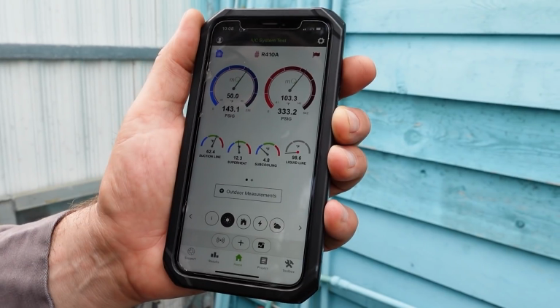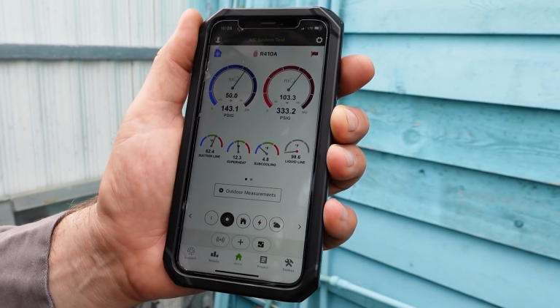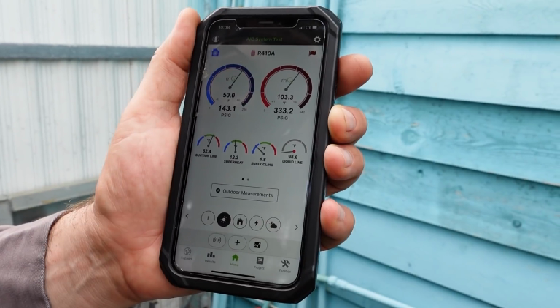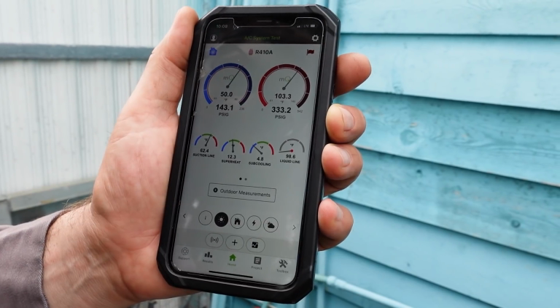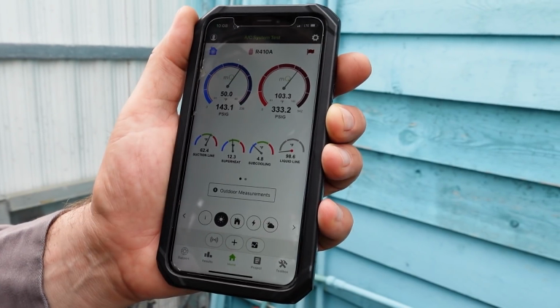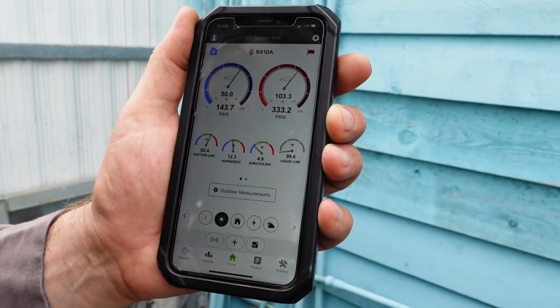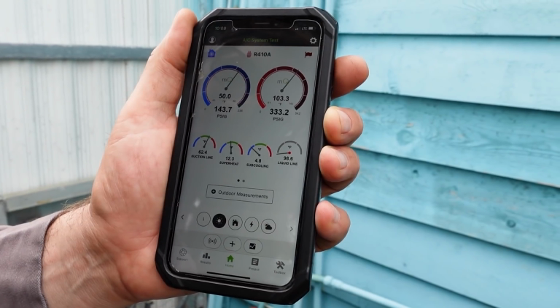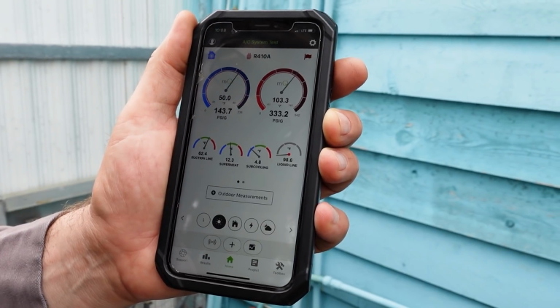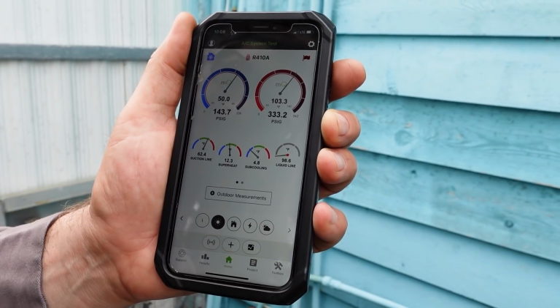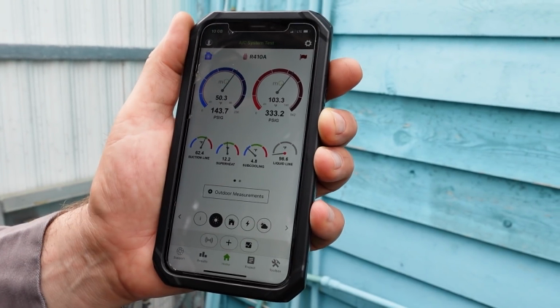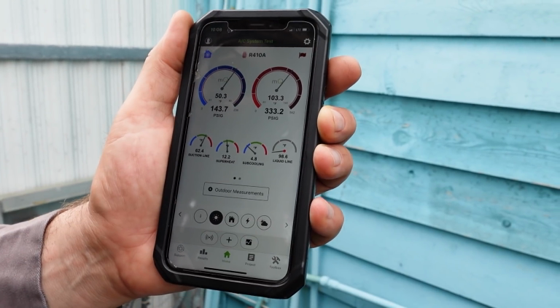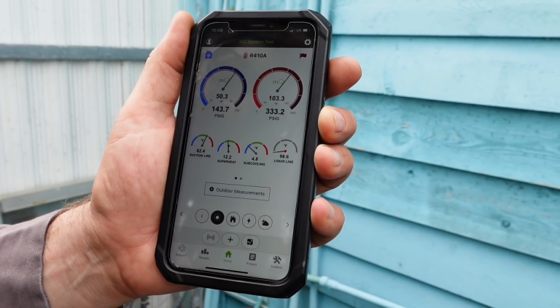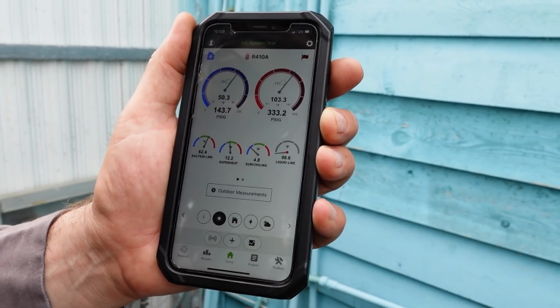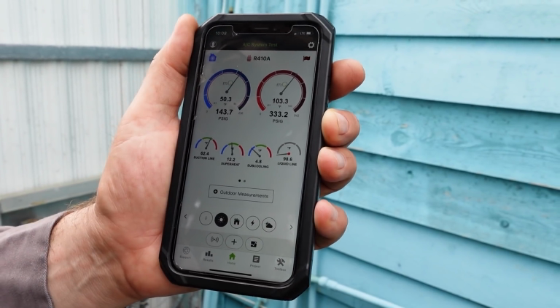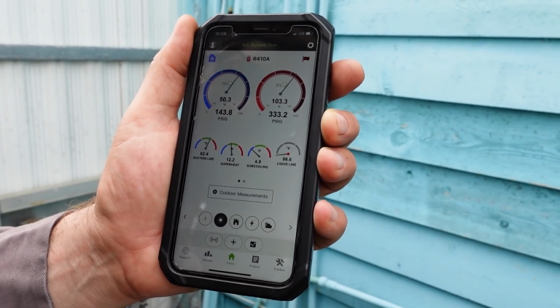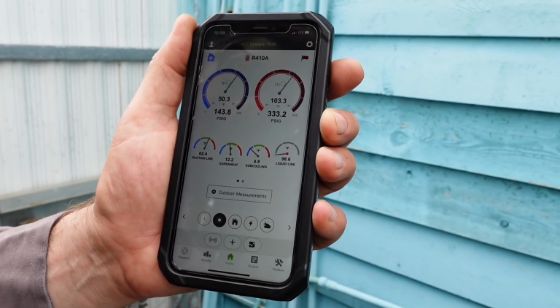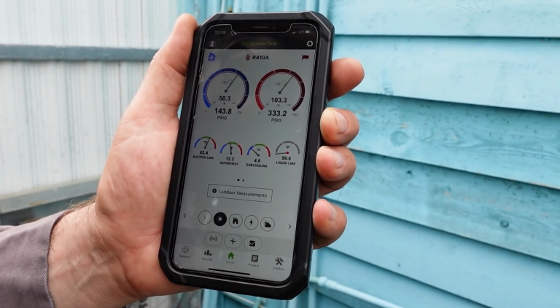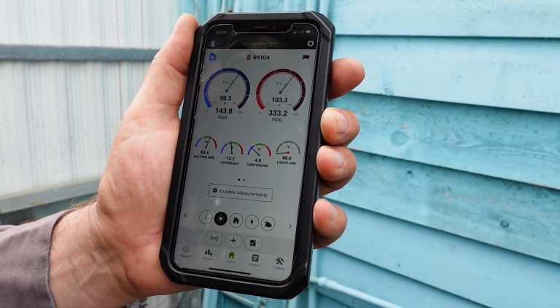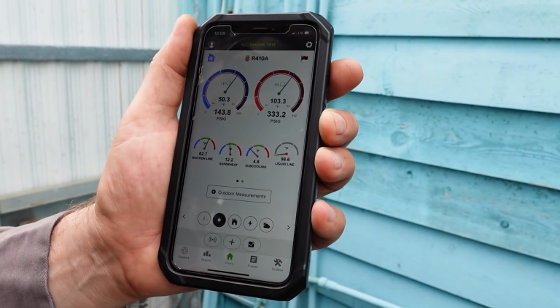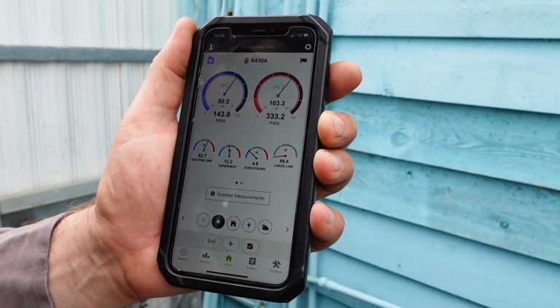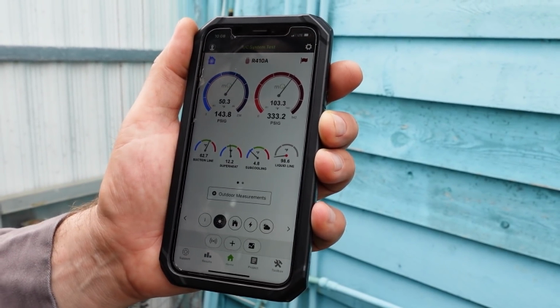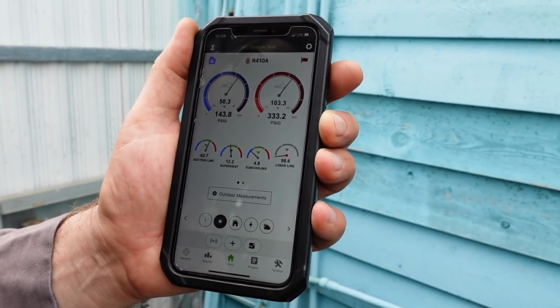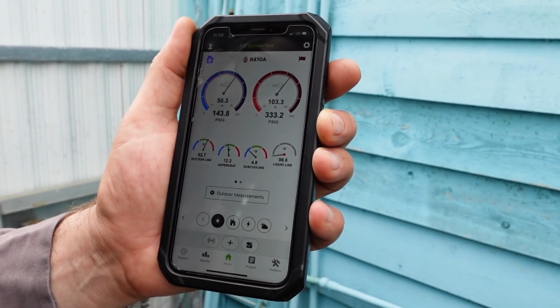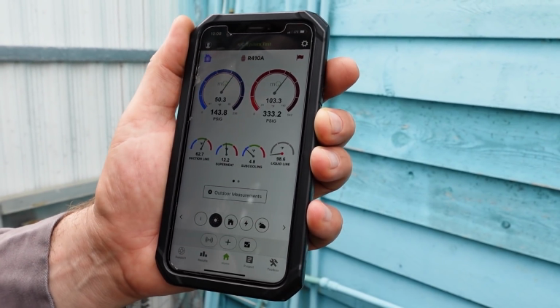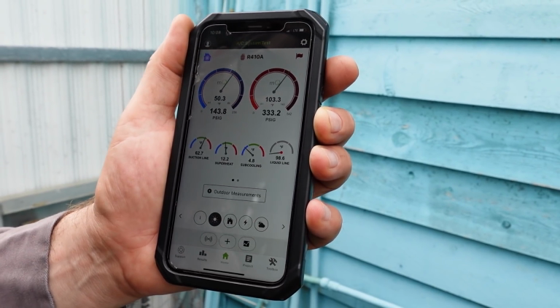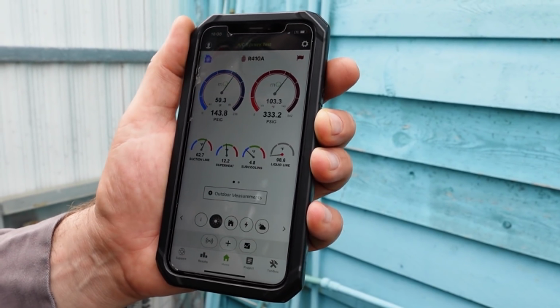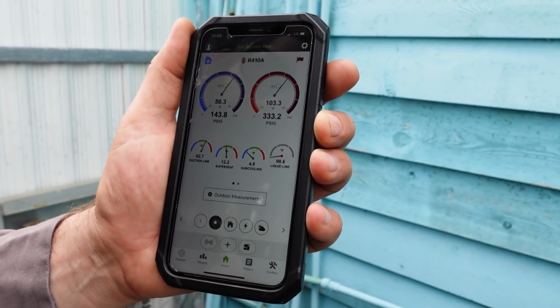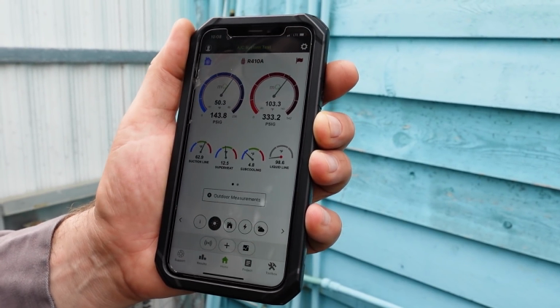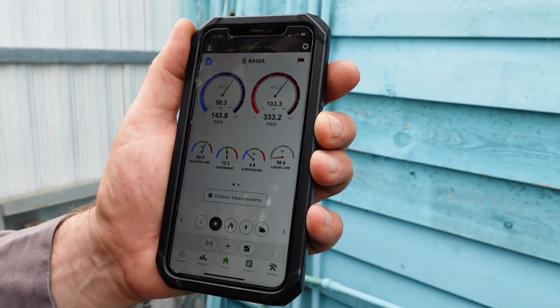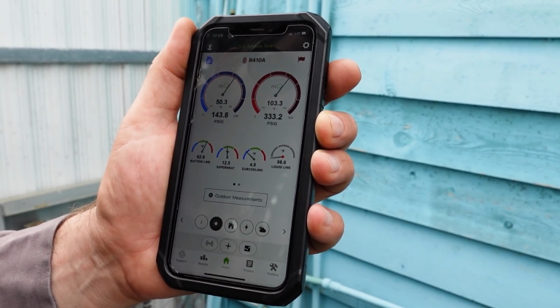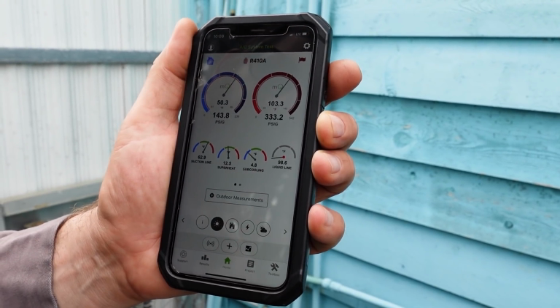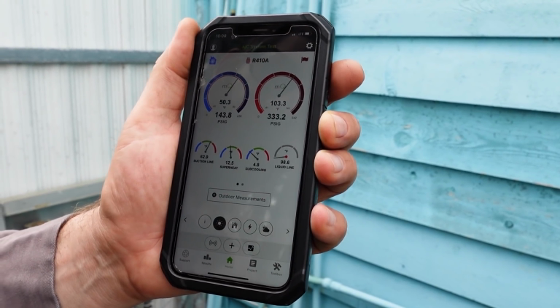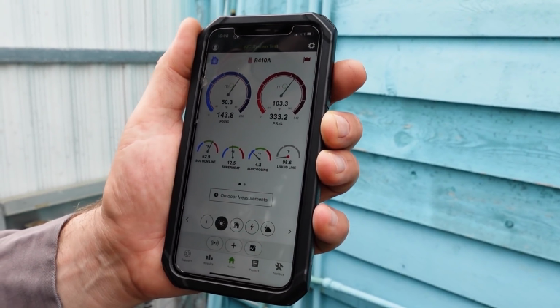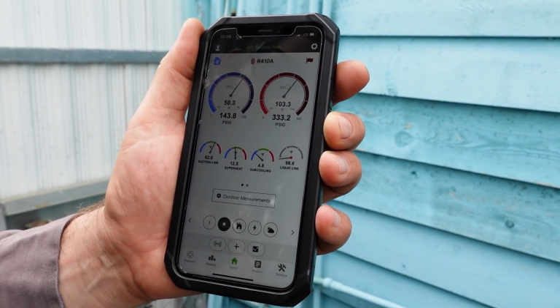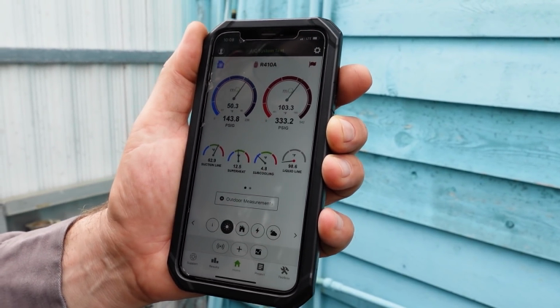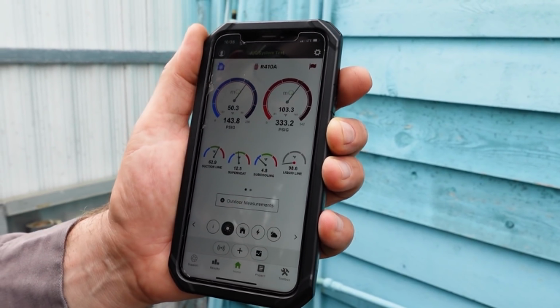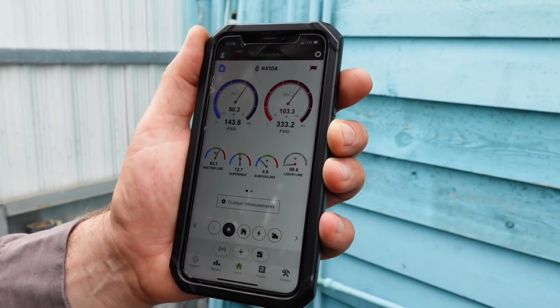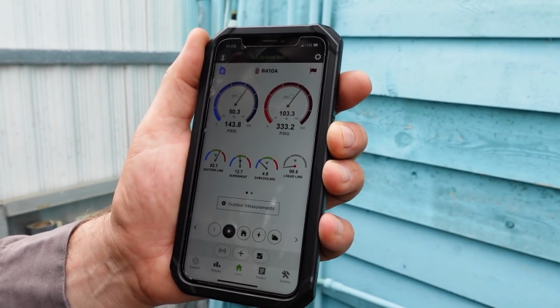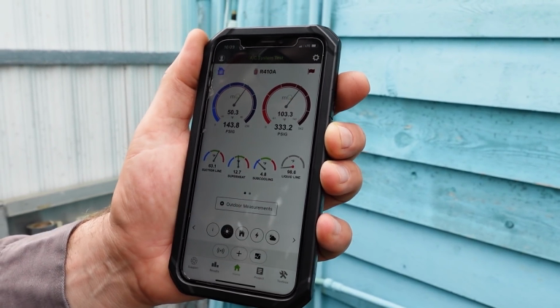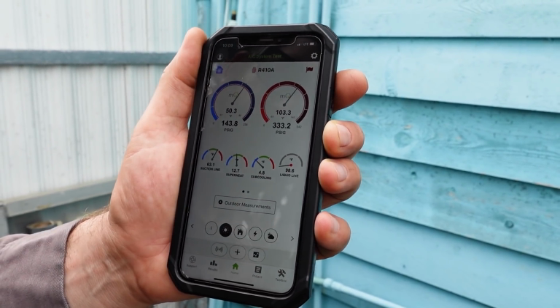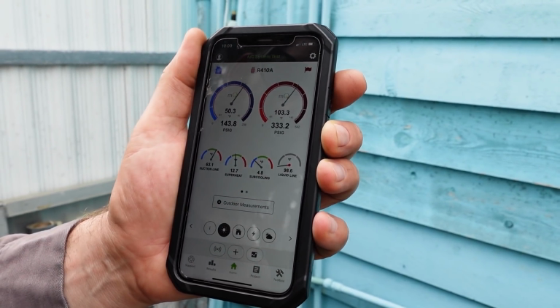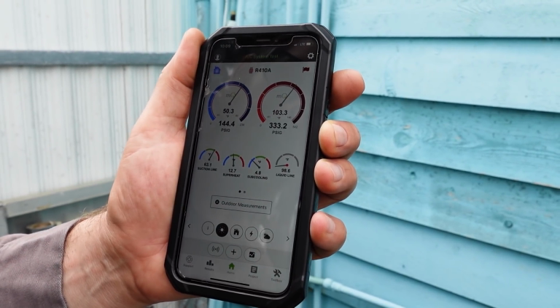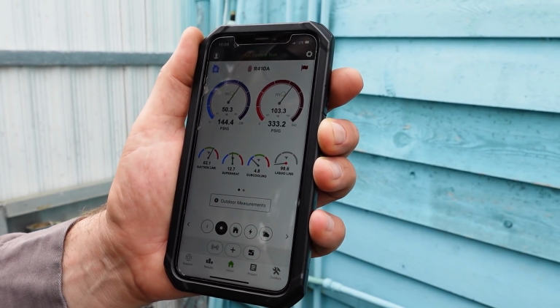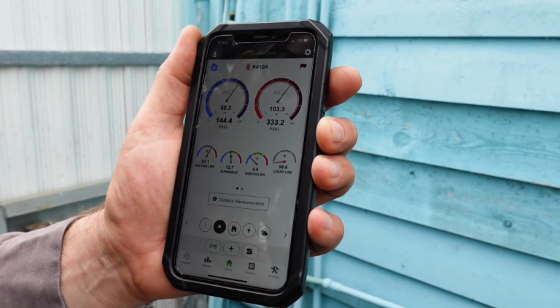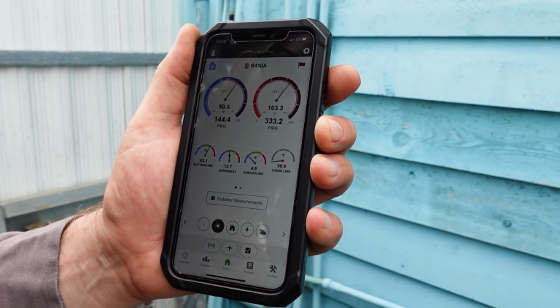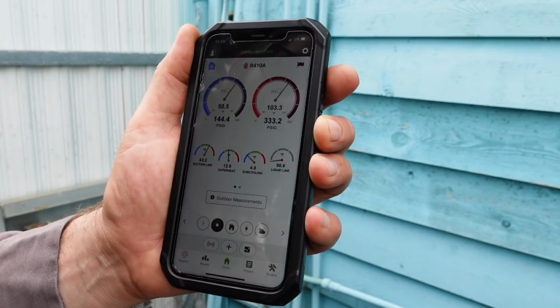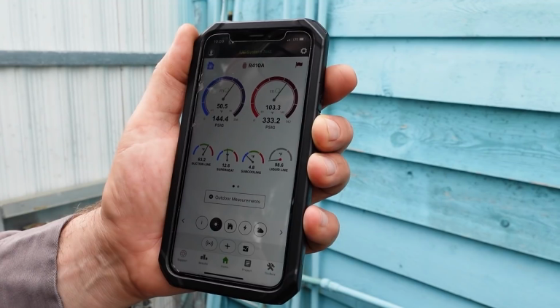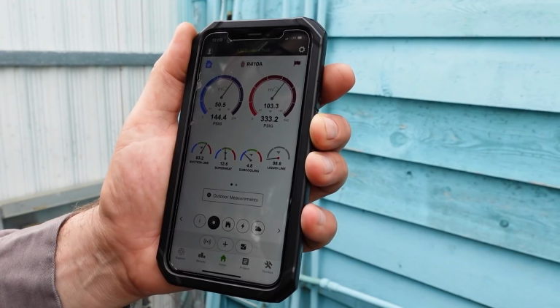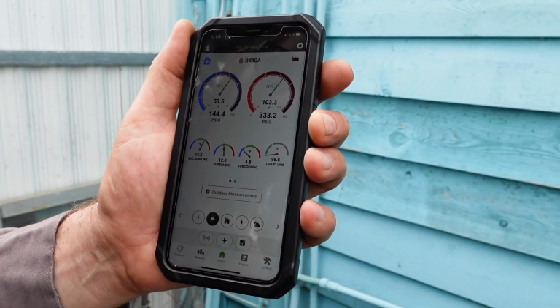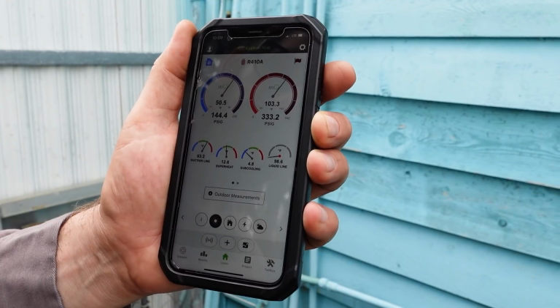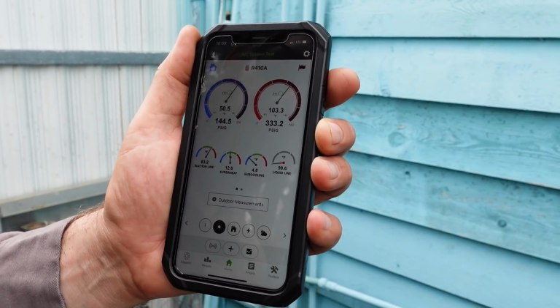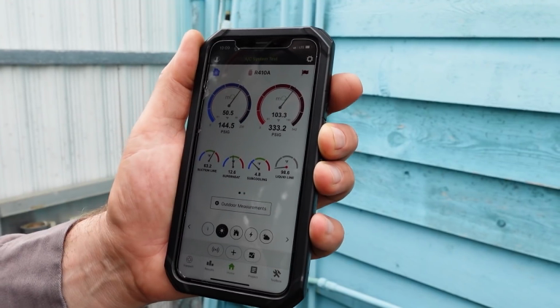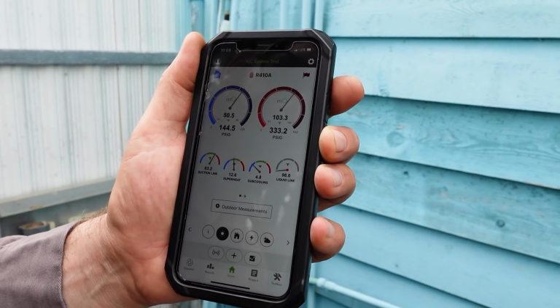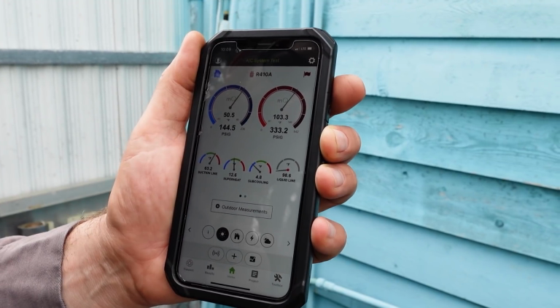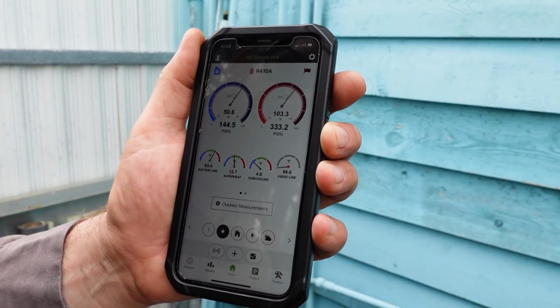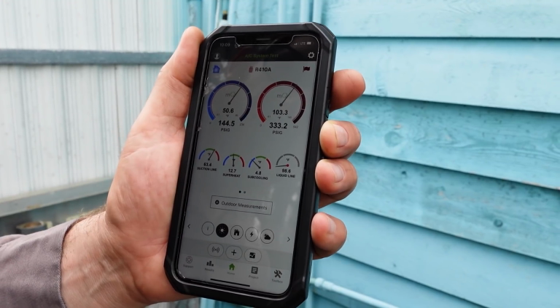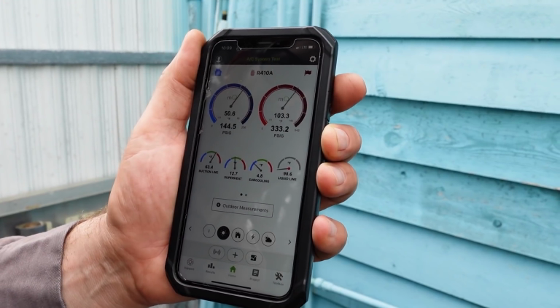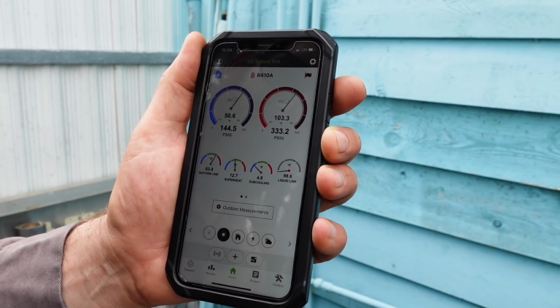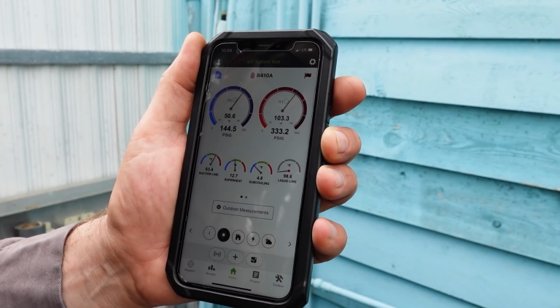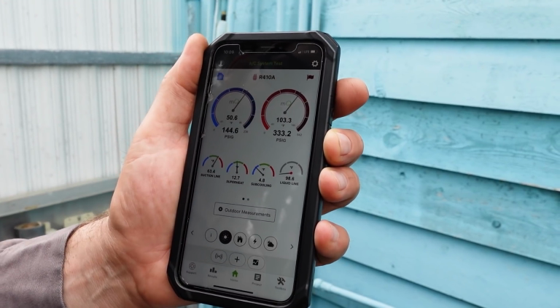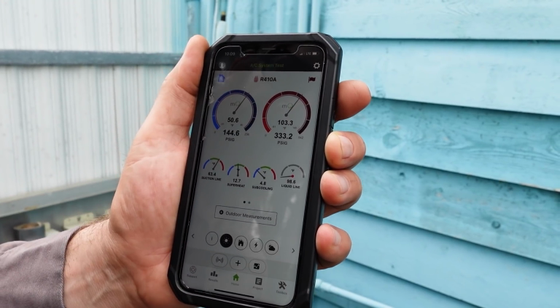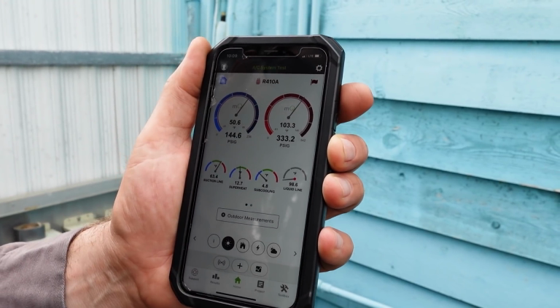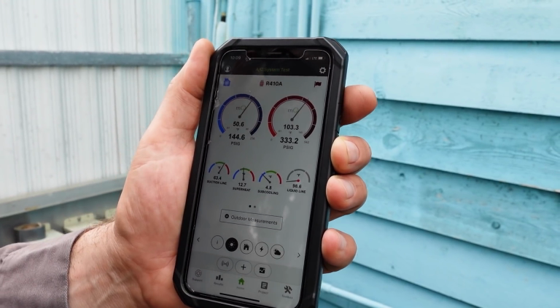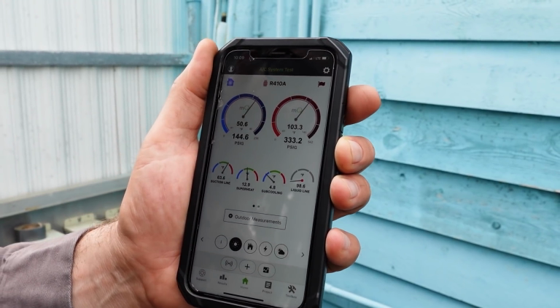Before we had this thing running about 150, 160 suction pressure, and it's probably going to come back up to that.